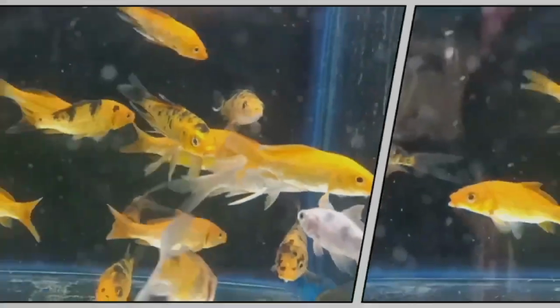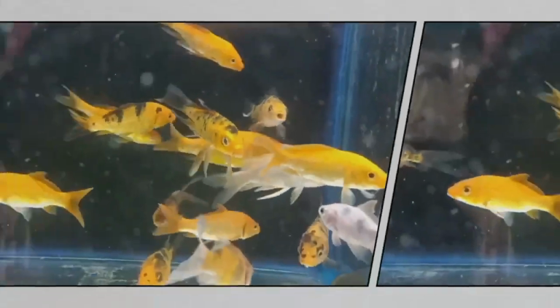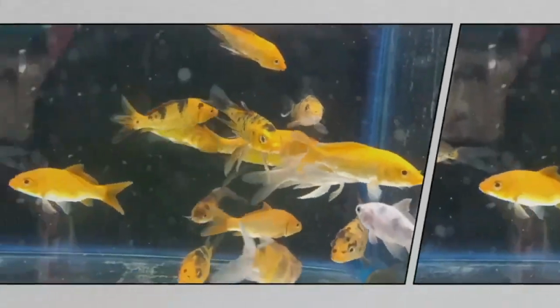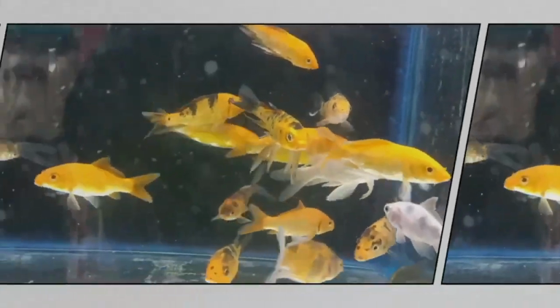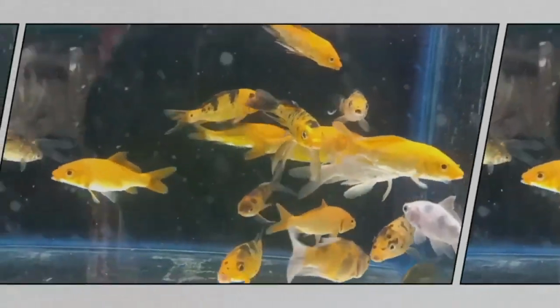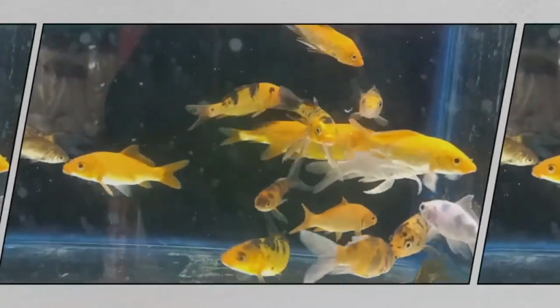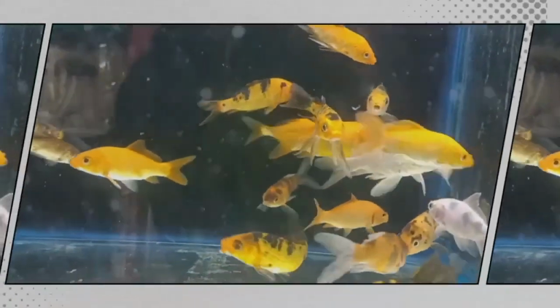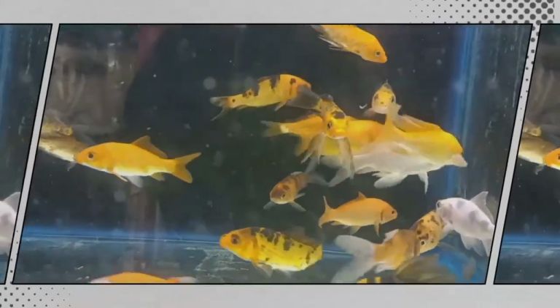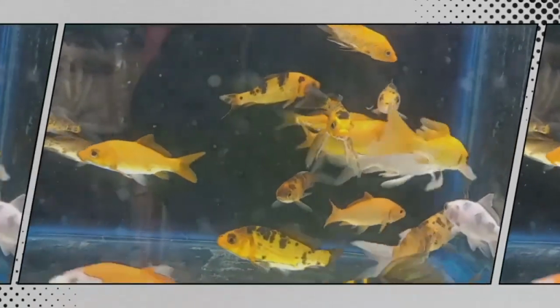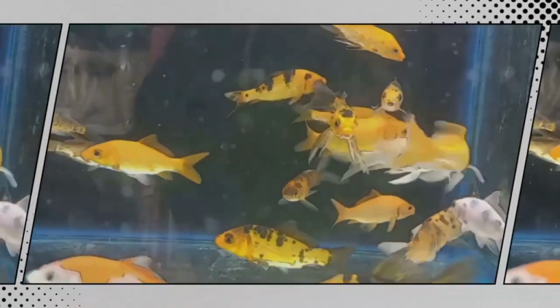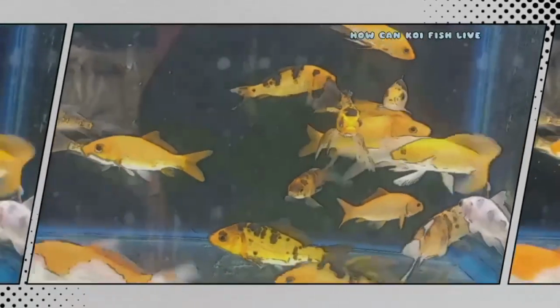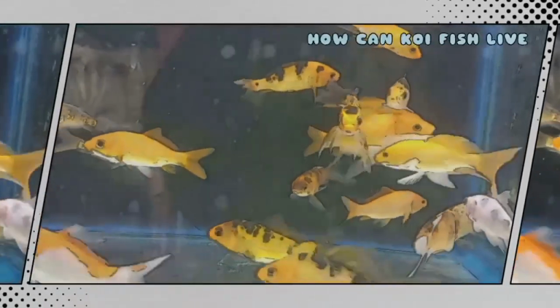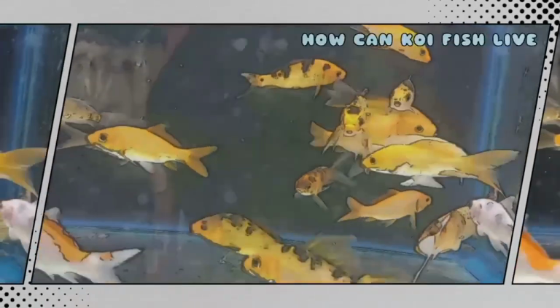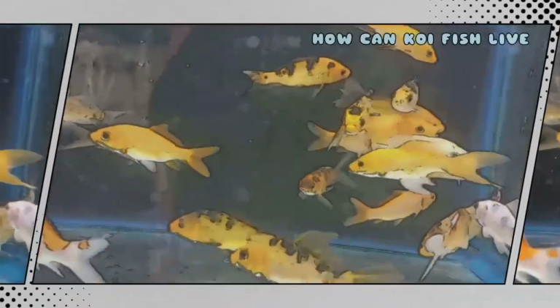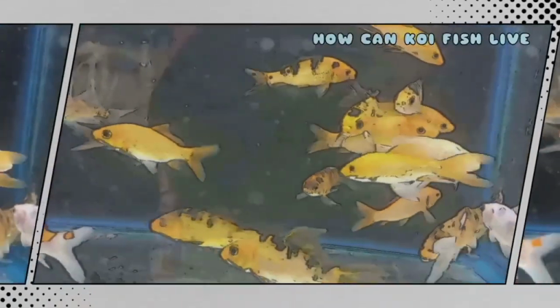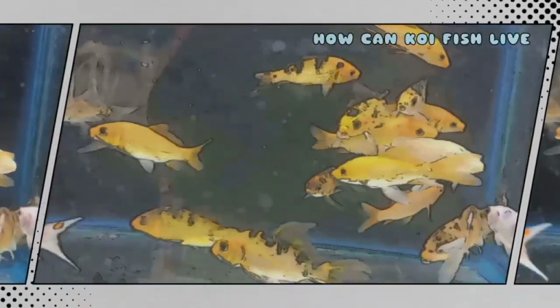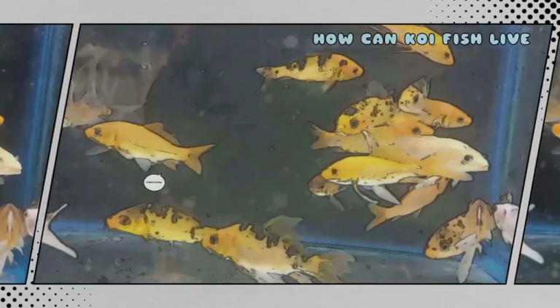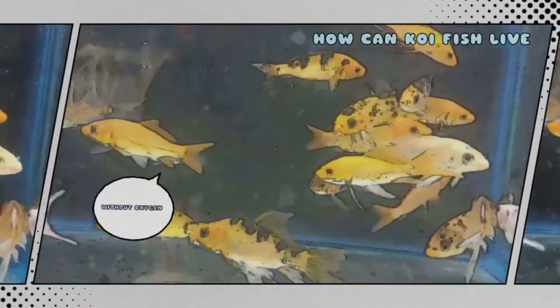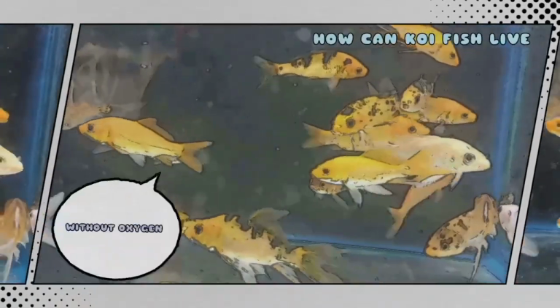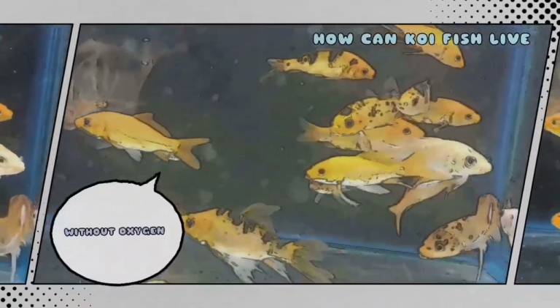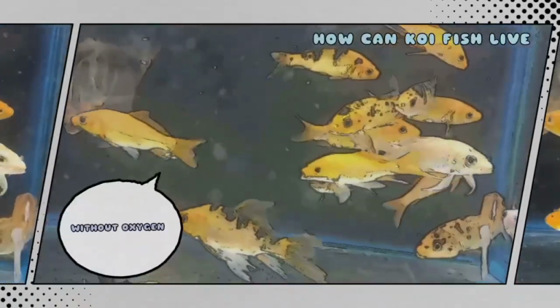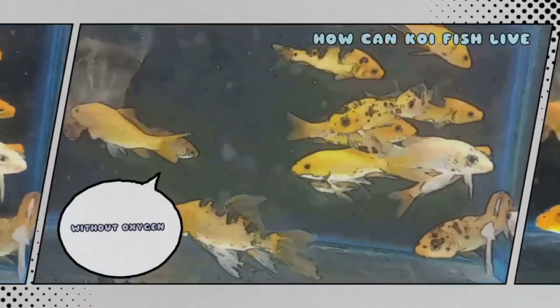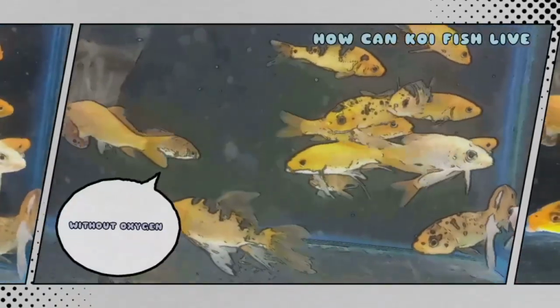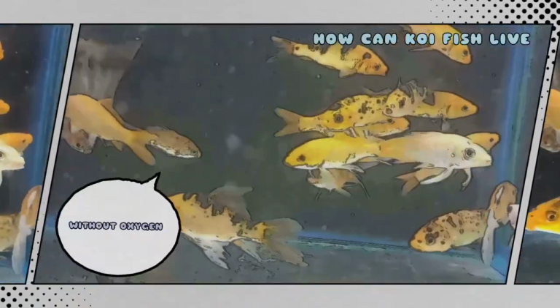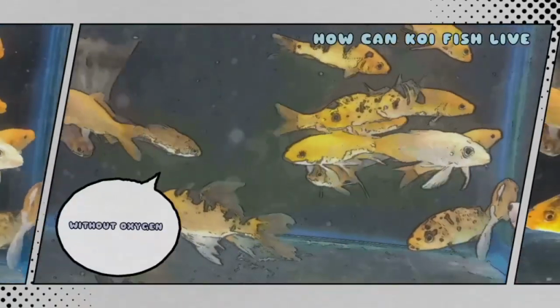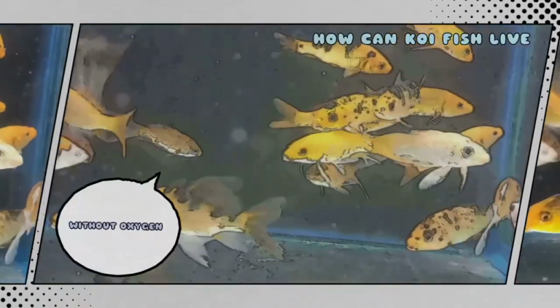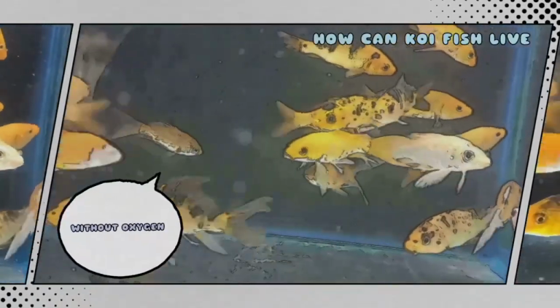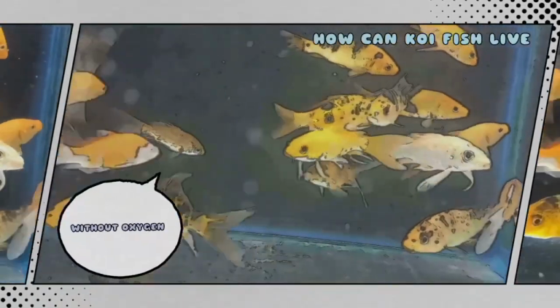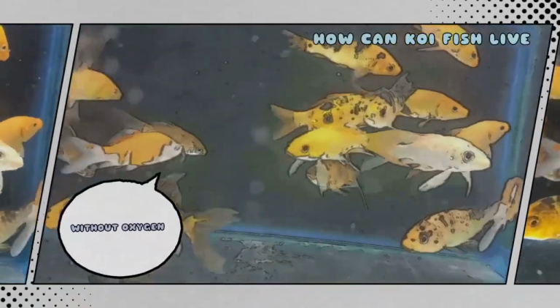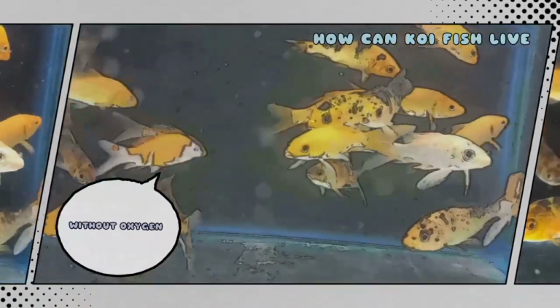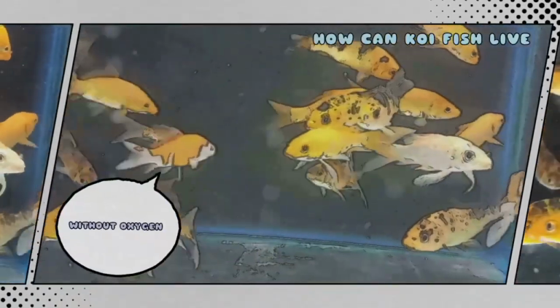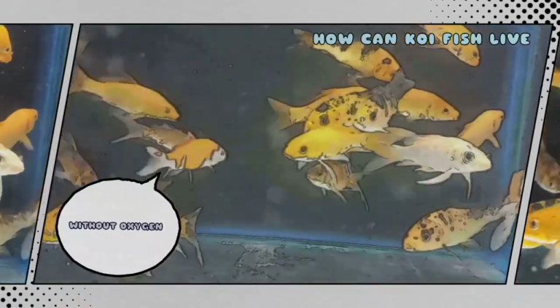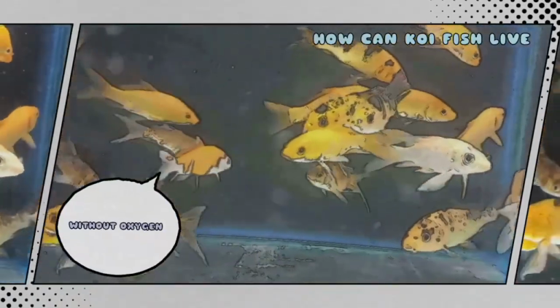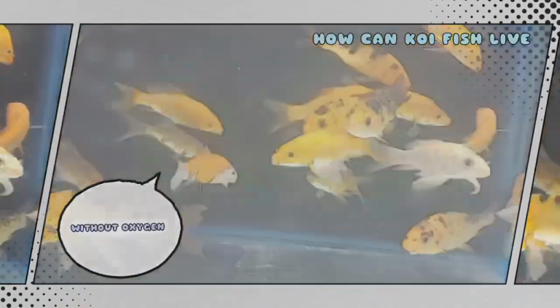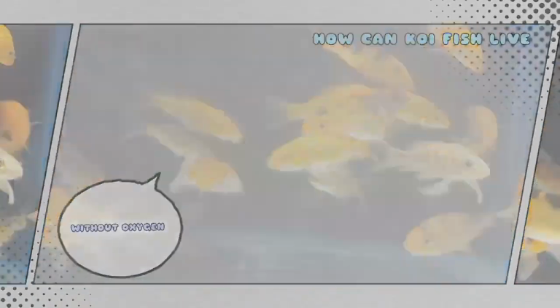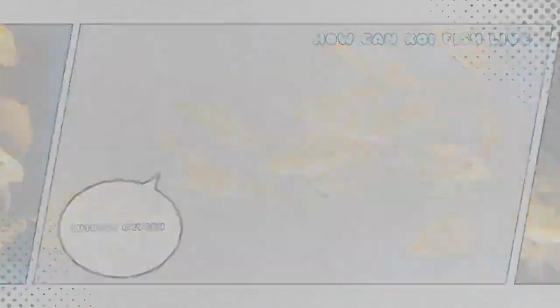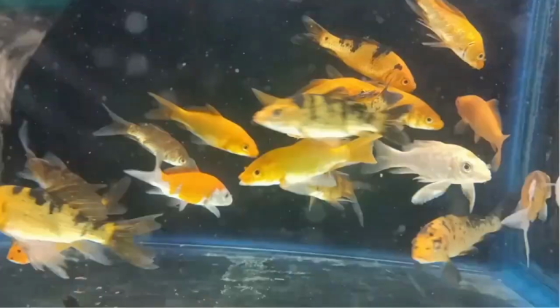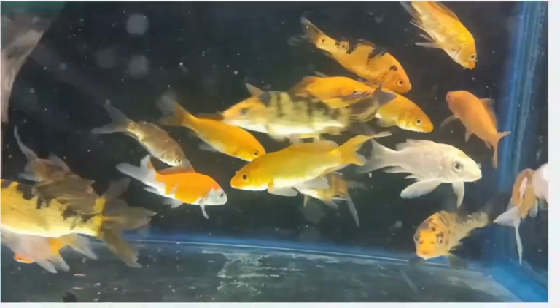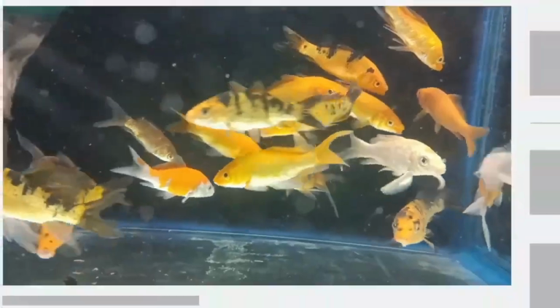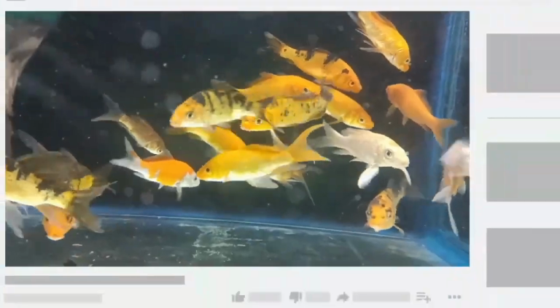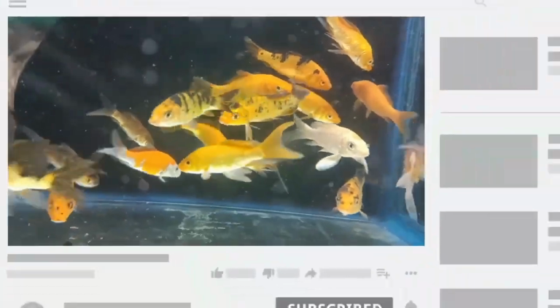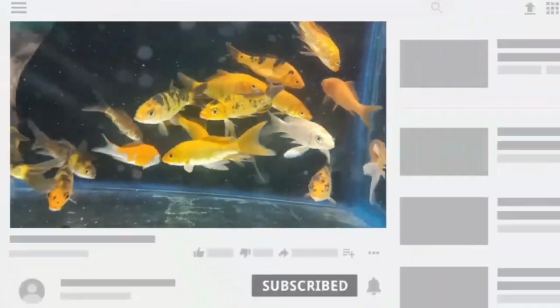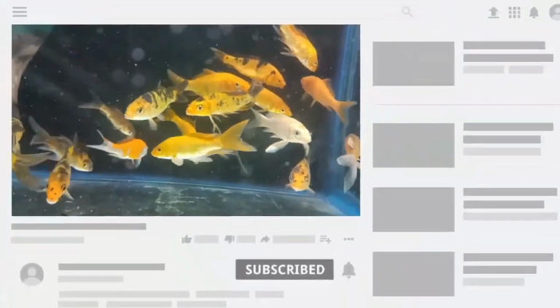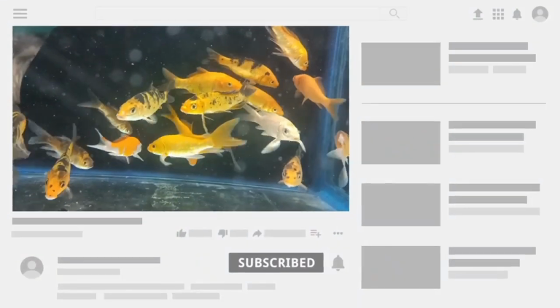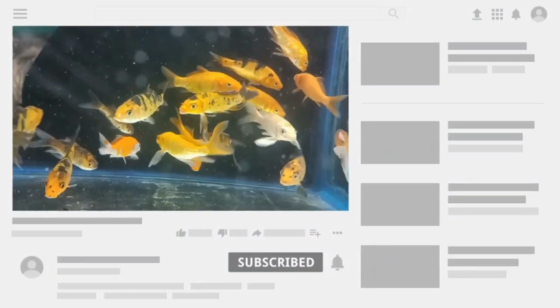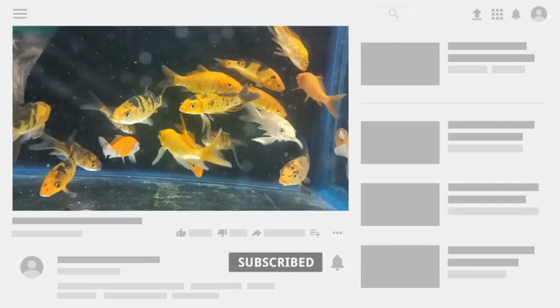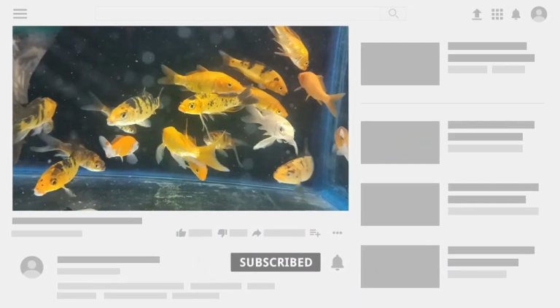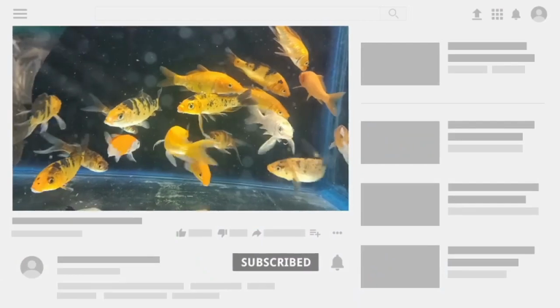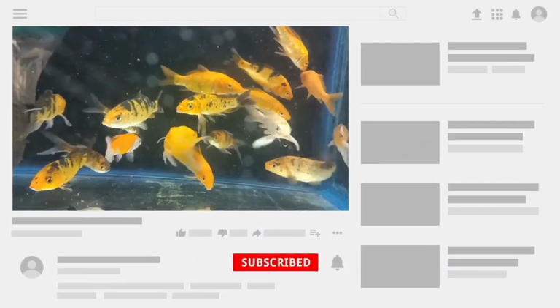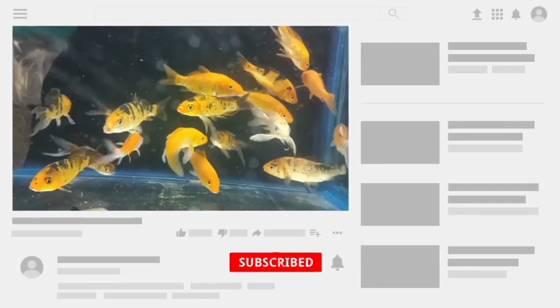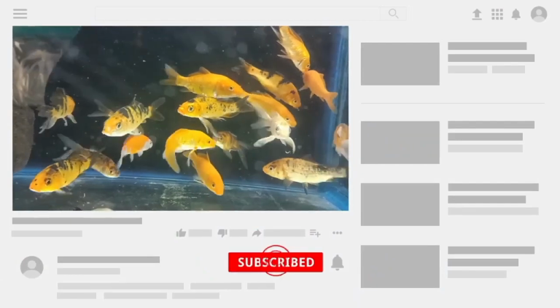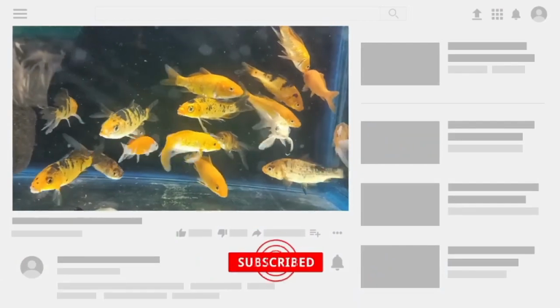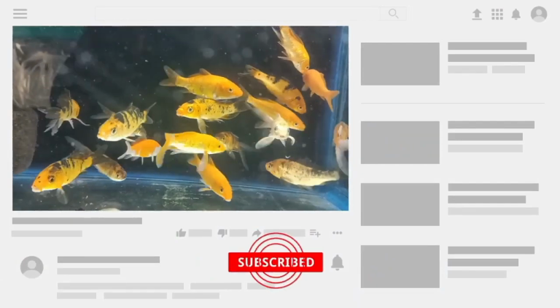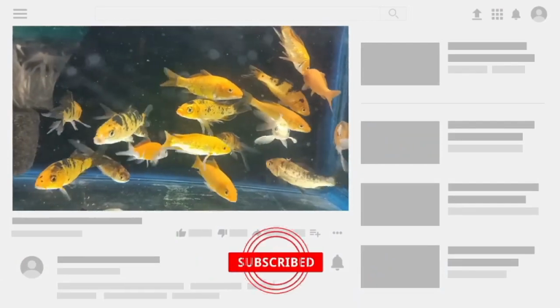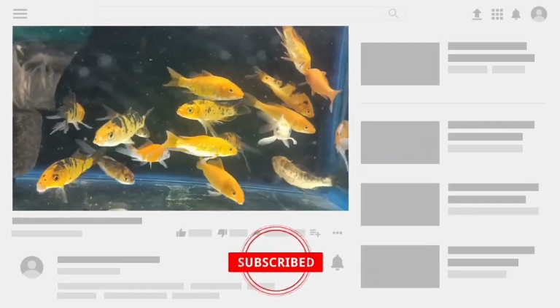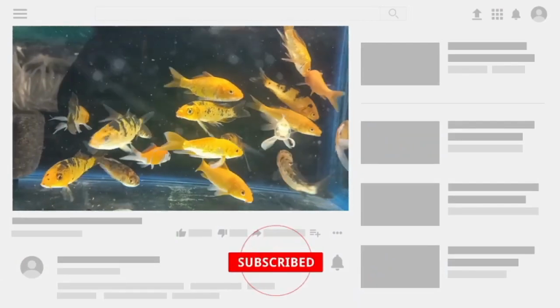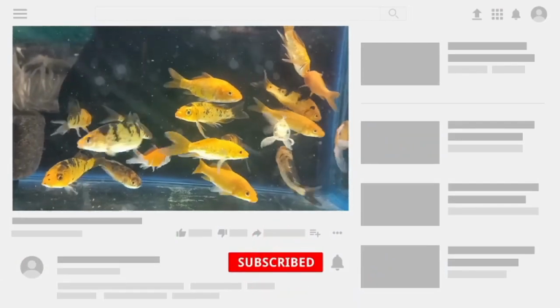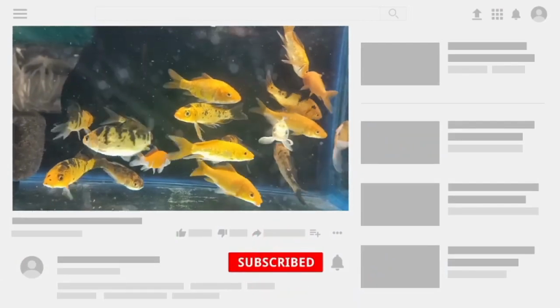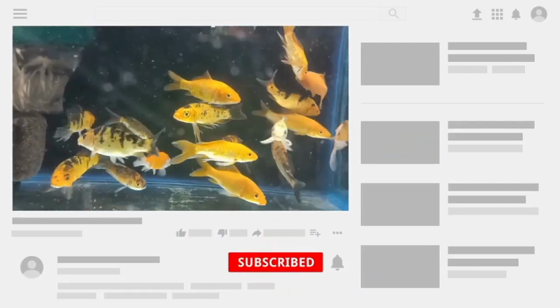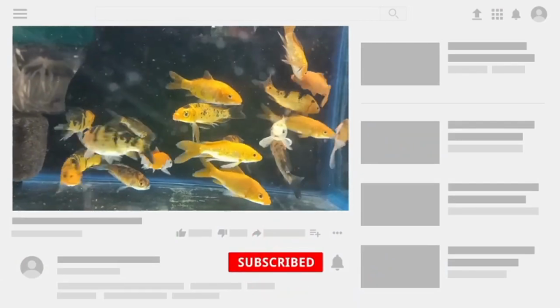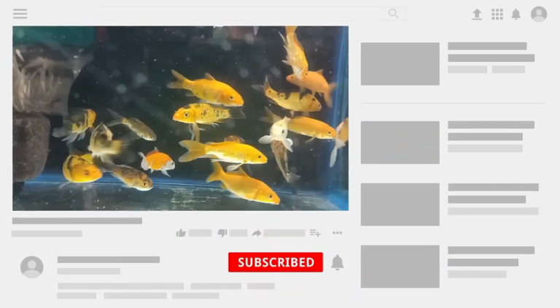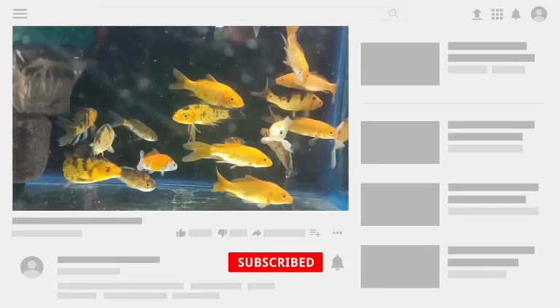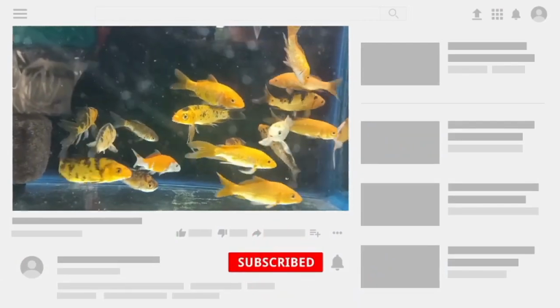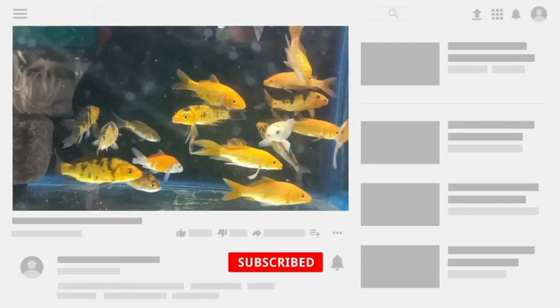Hi guys, welcome to my YouTube channel Aquafina. In this video I am going to discuss whether koi fish can live without an air pump.